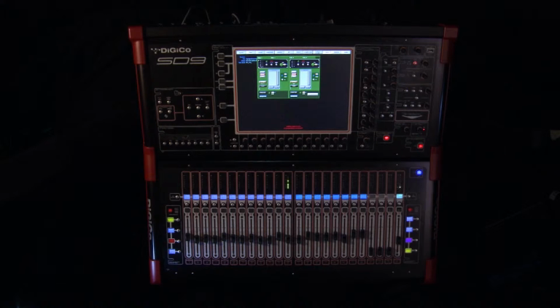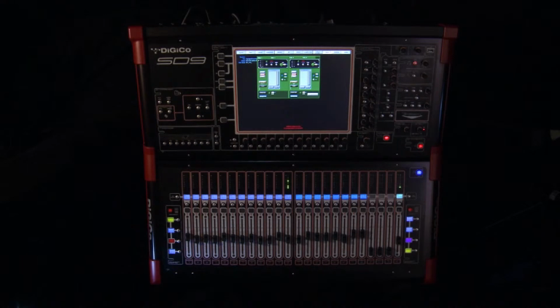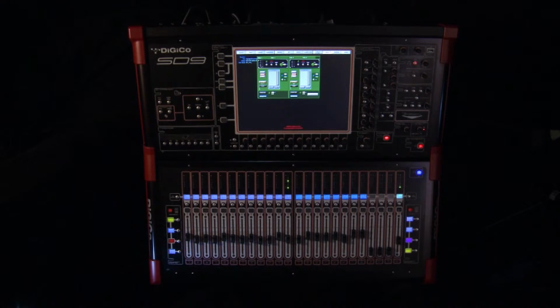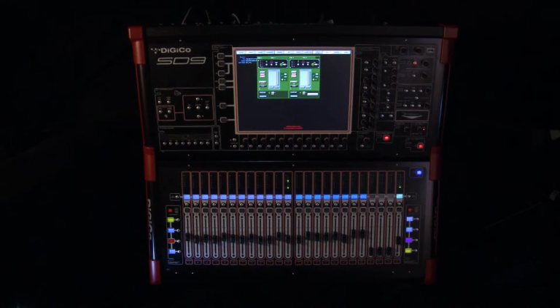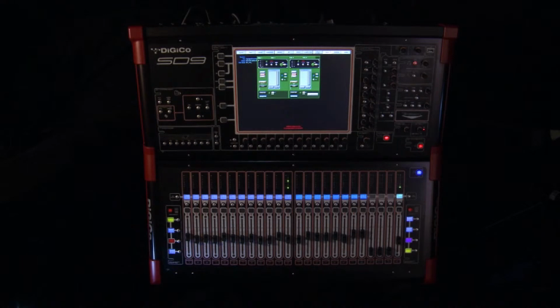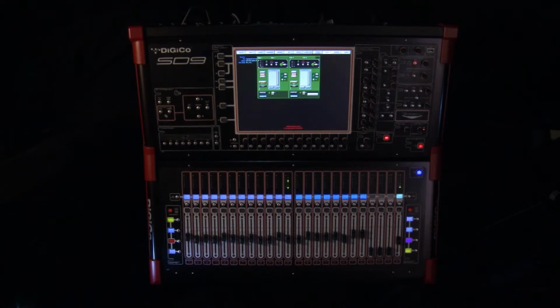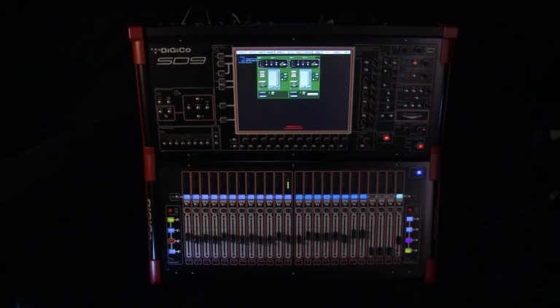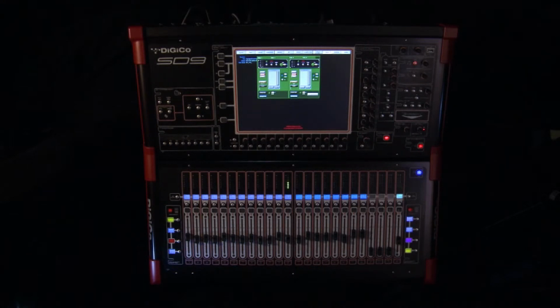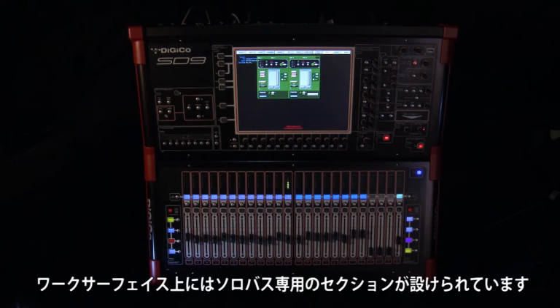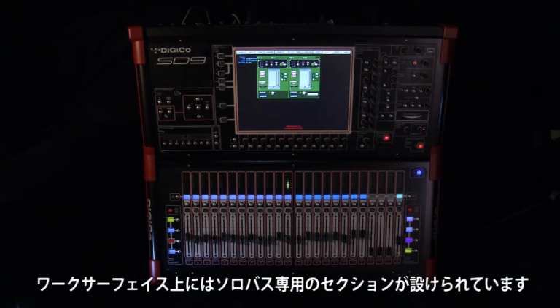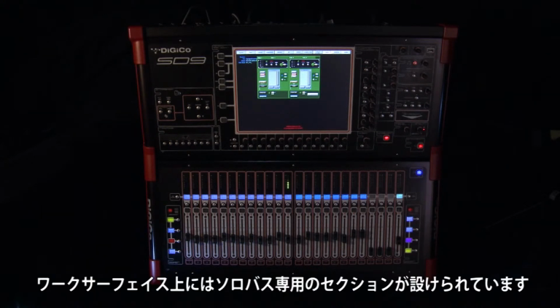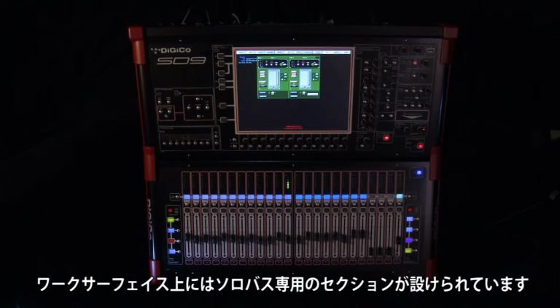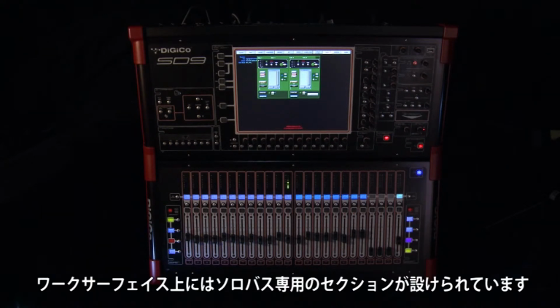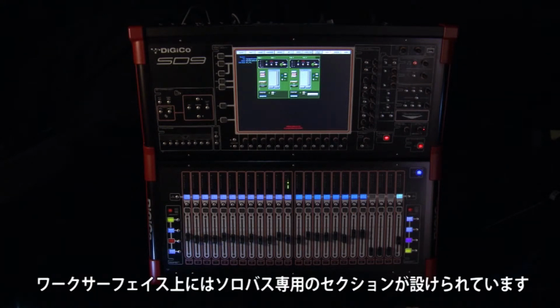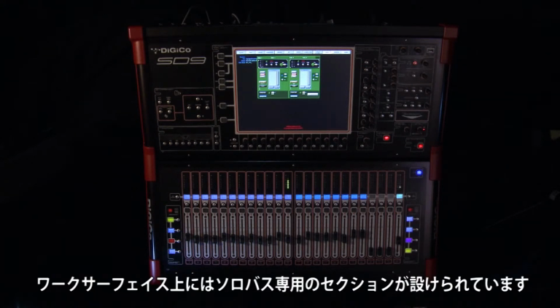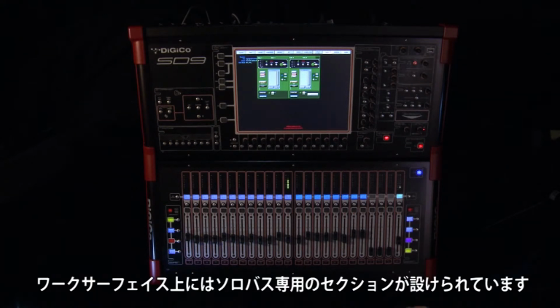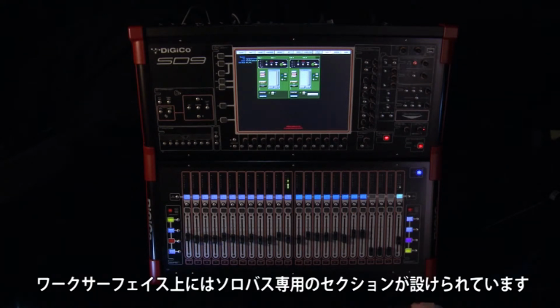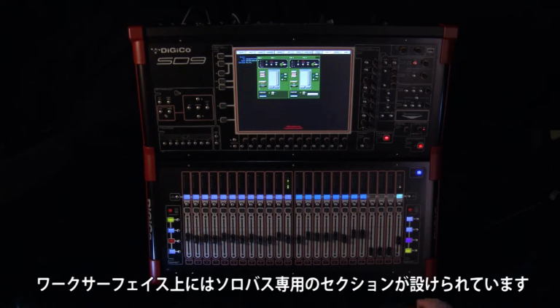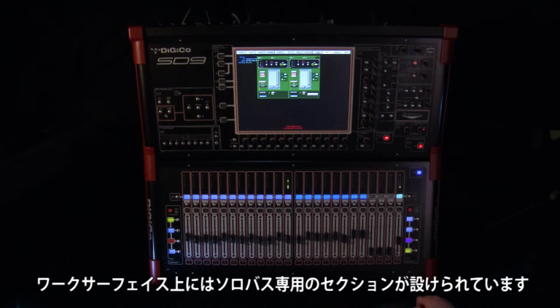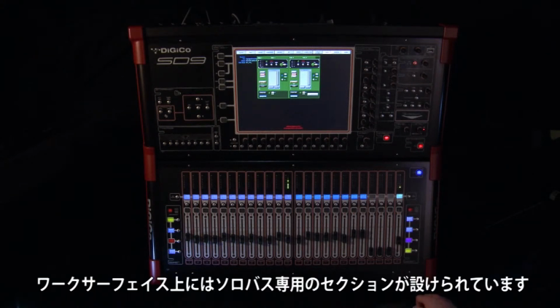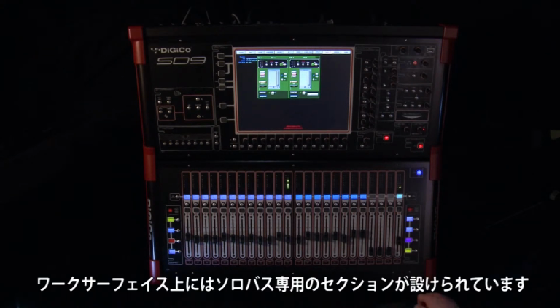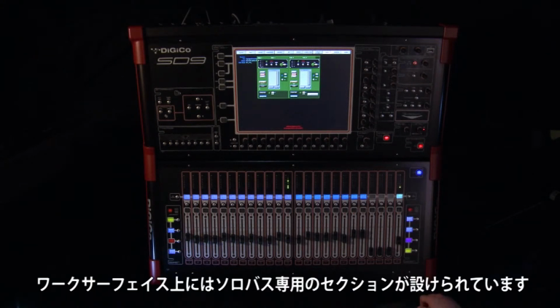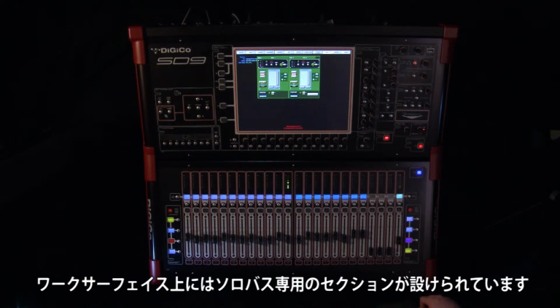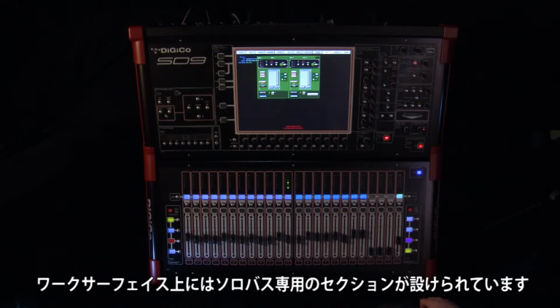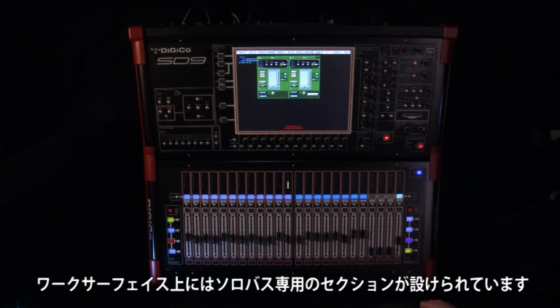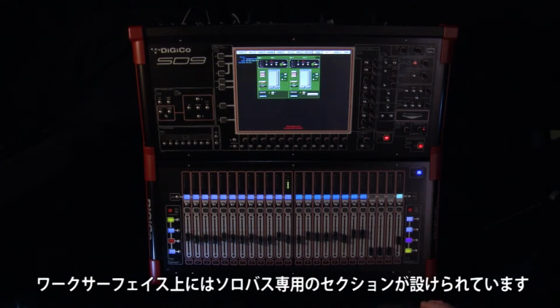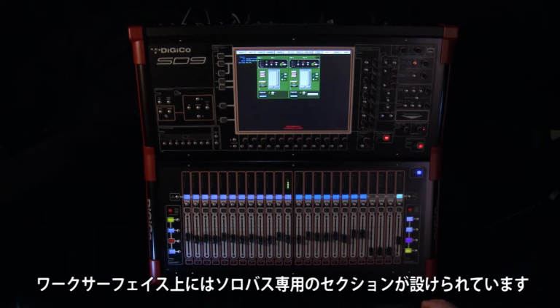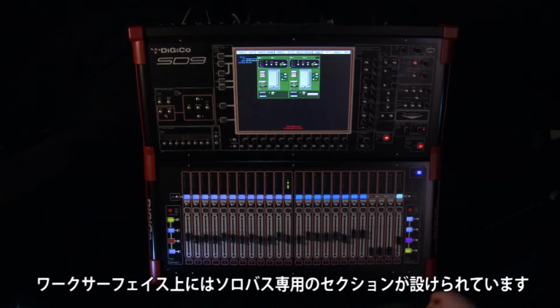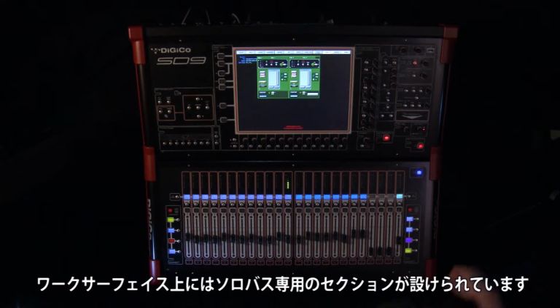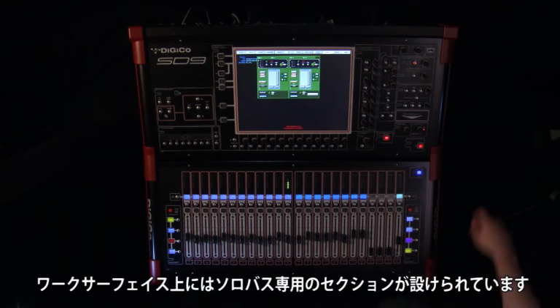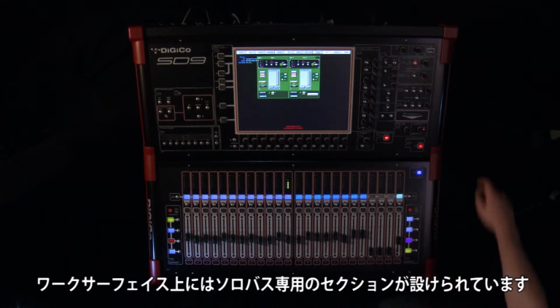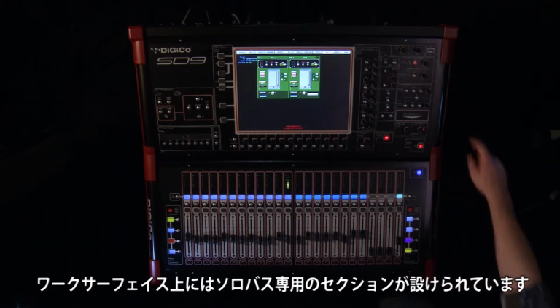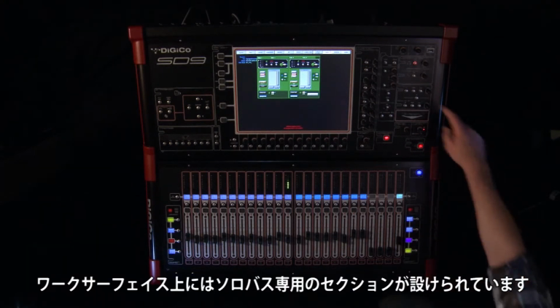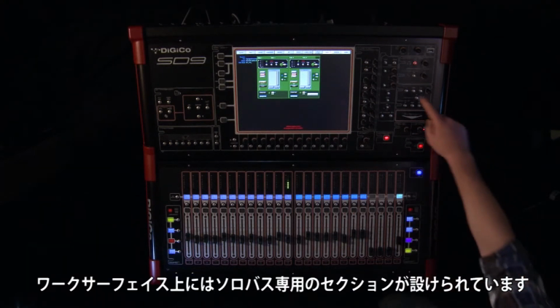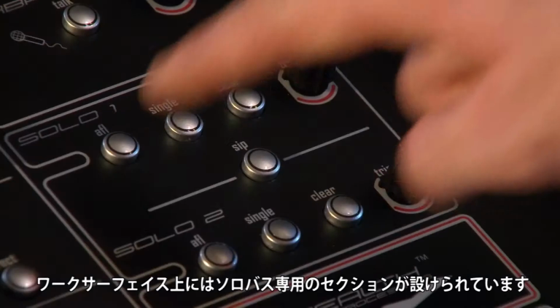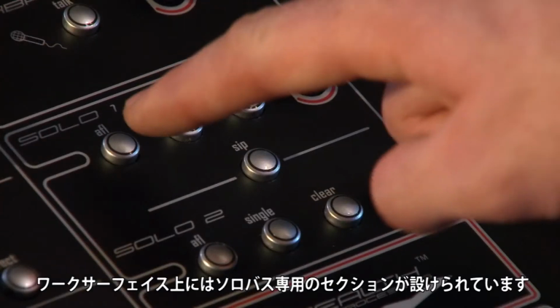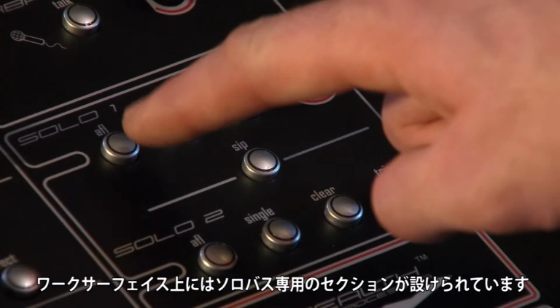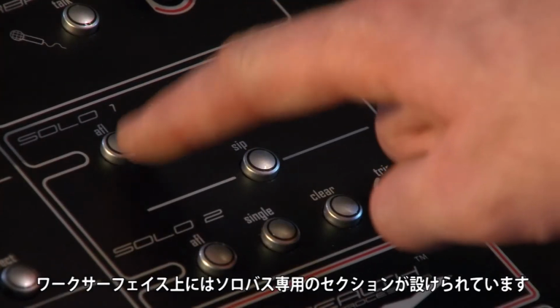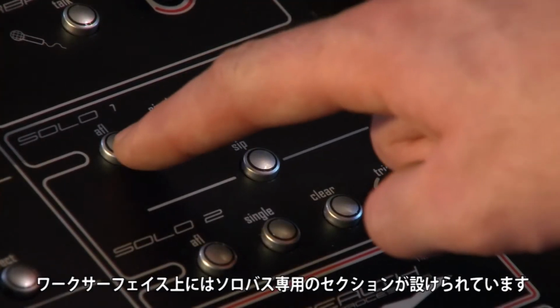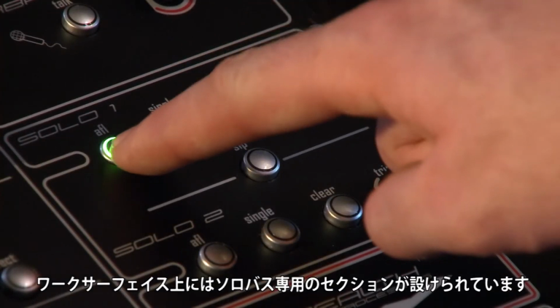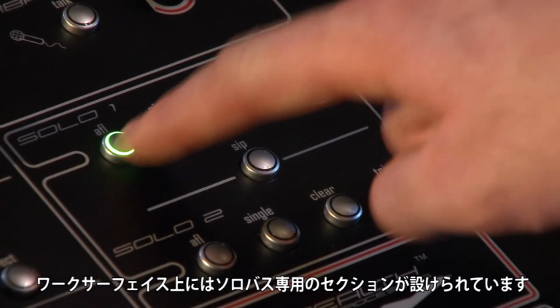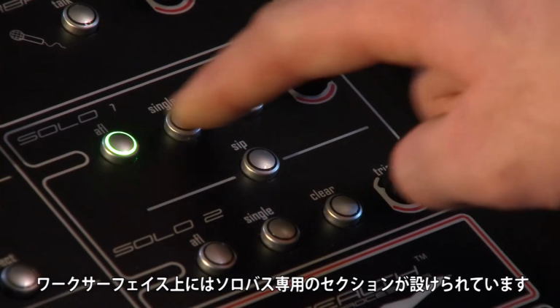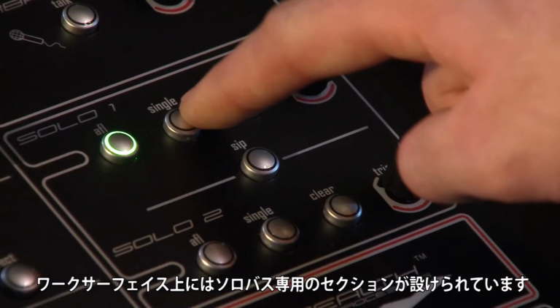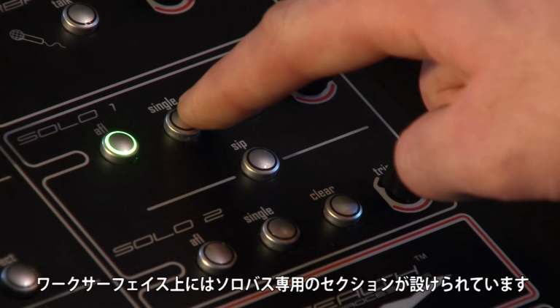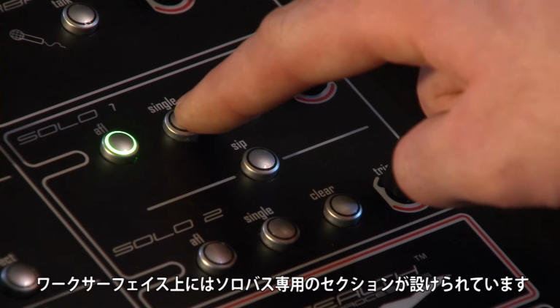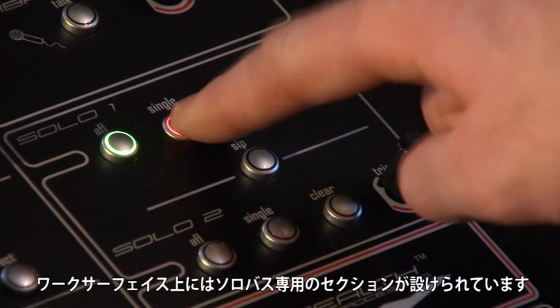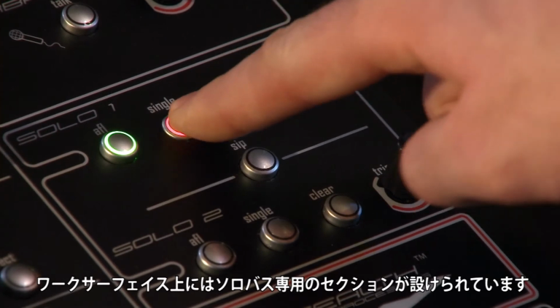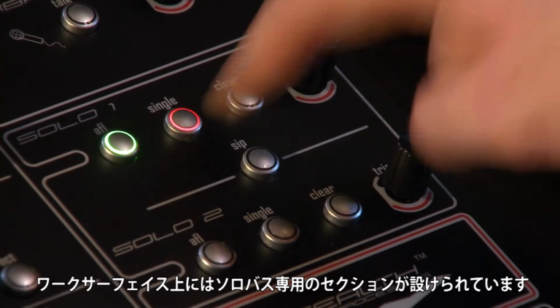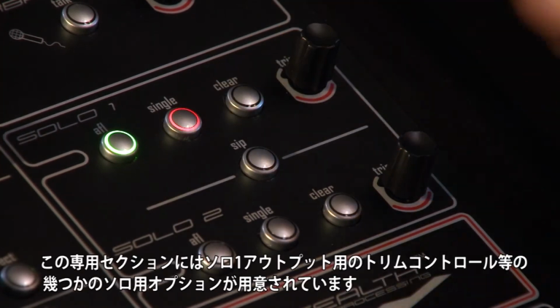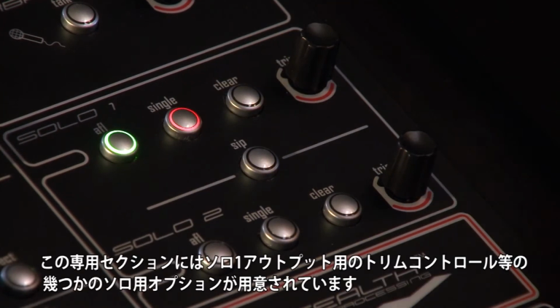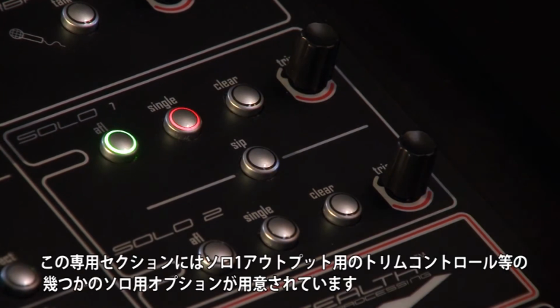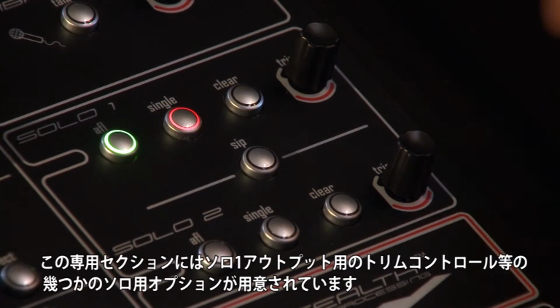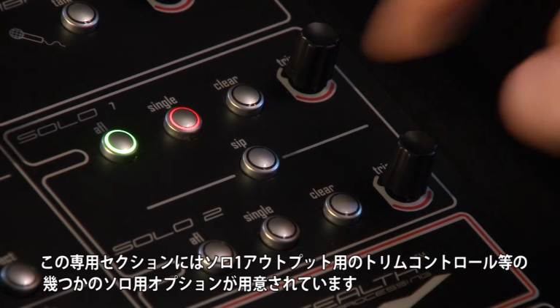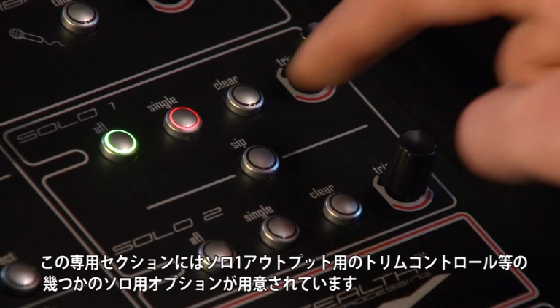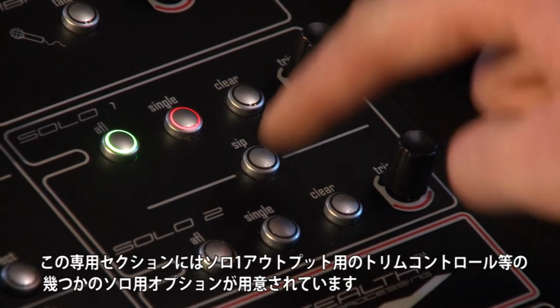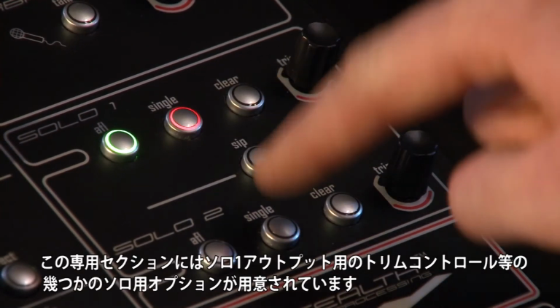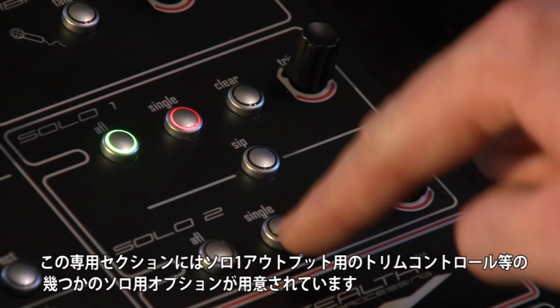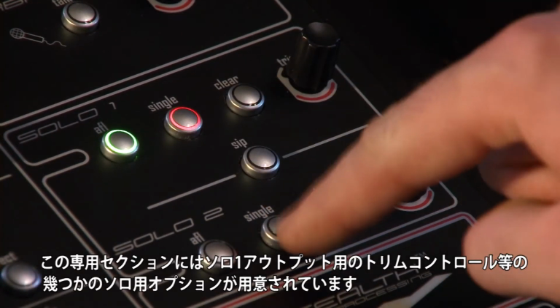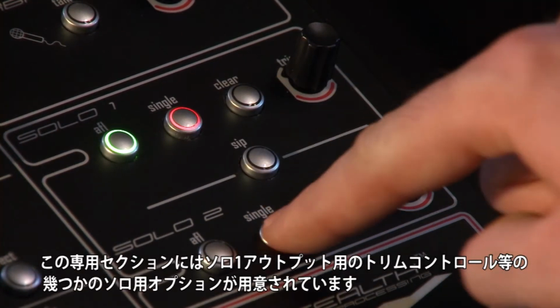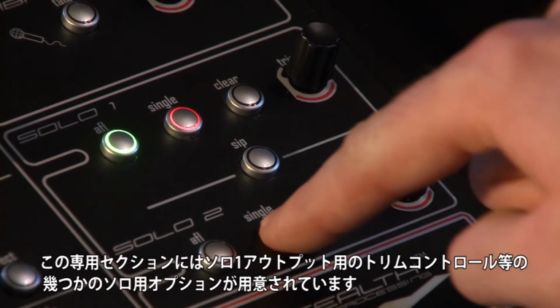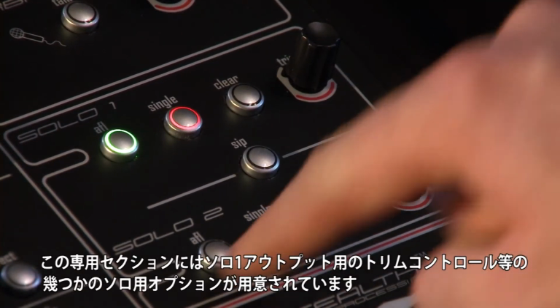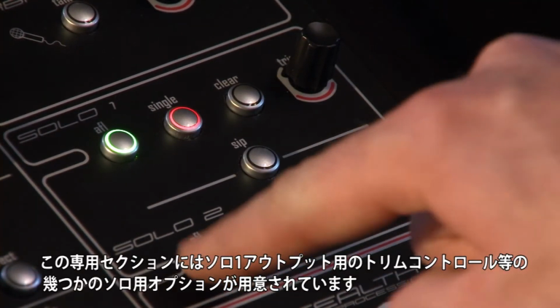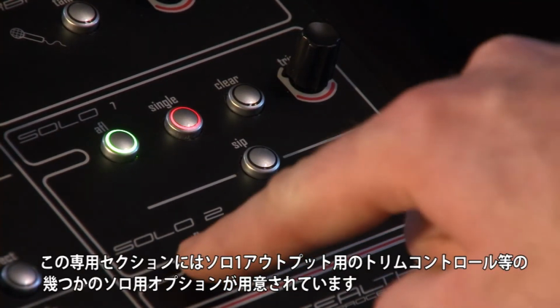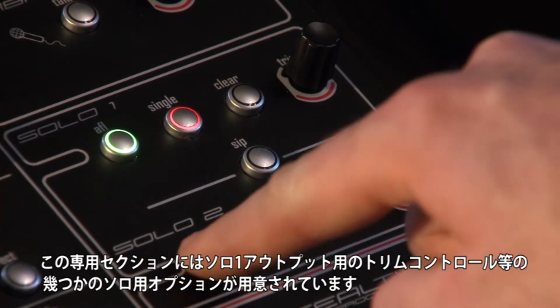The headphones option routes the solo bus to the headphone output. There is a dedicated section of the work surface allocated to the solo buses.